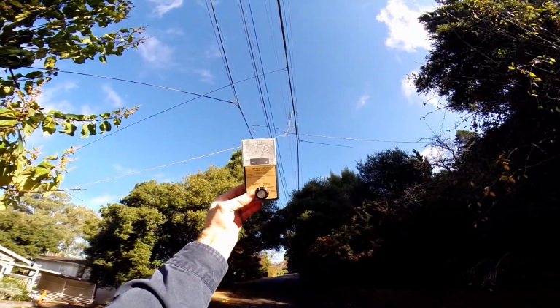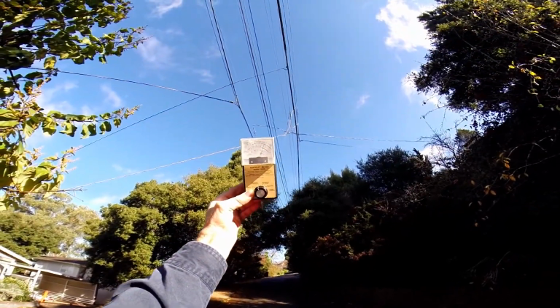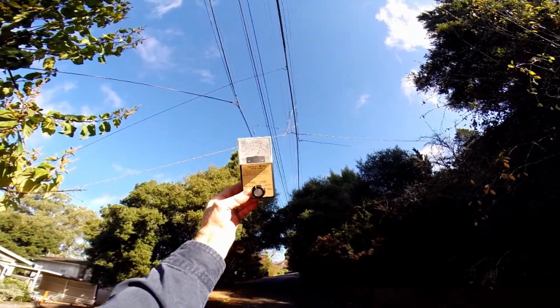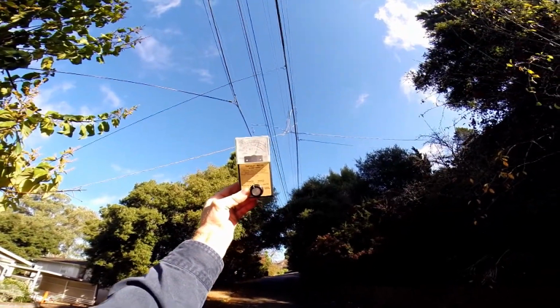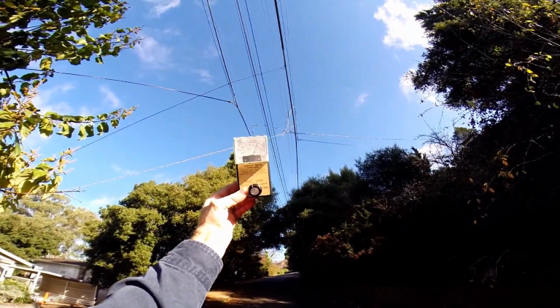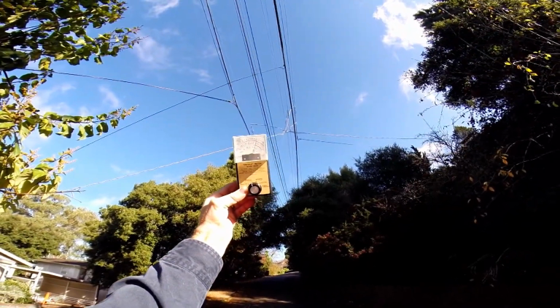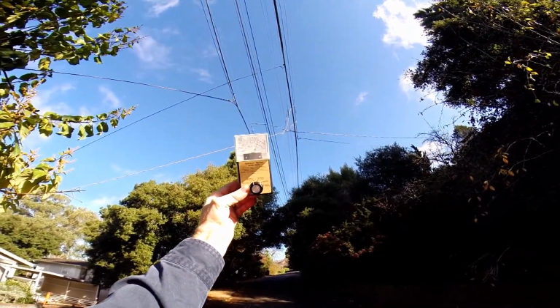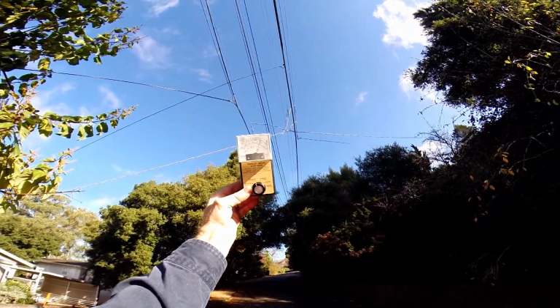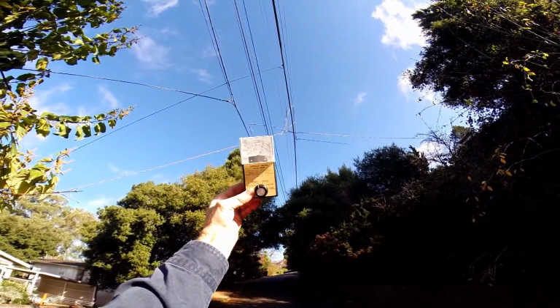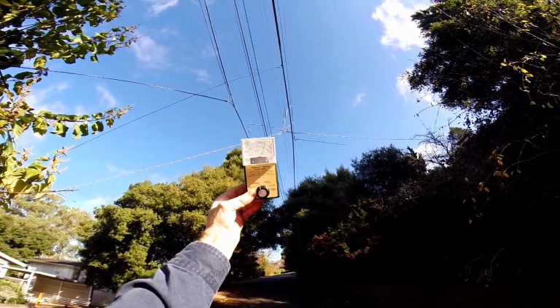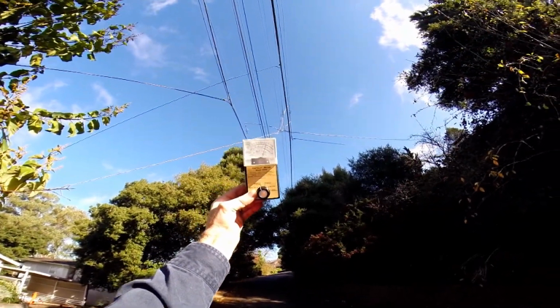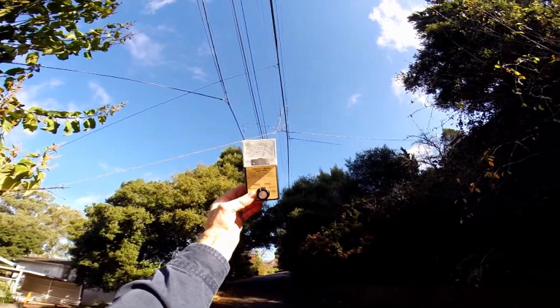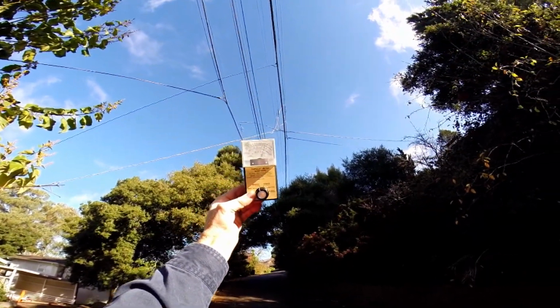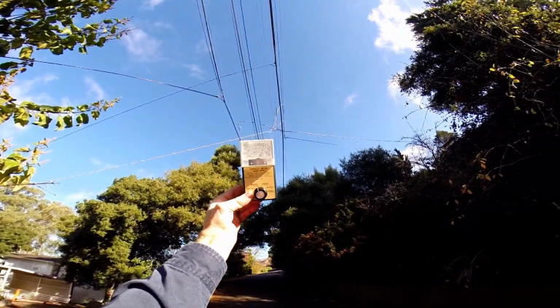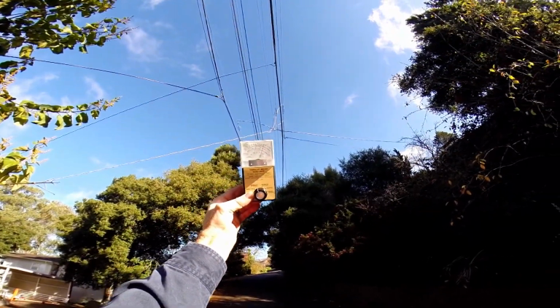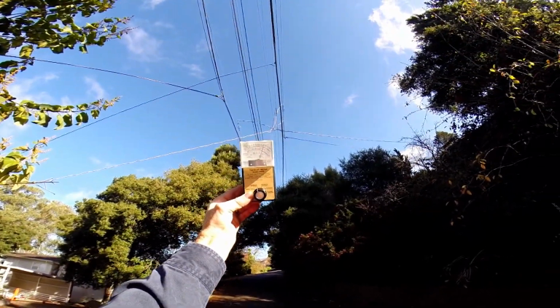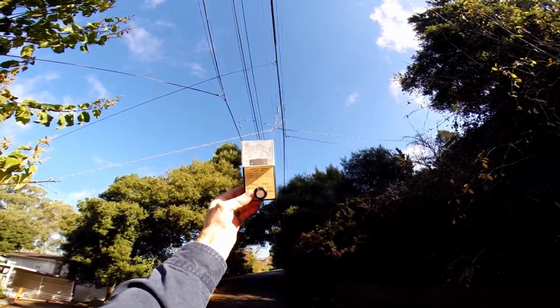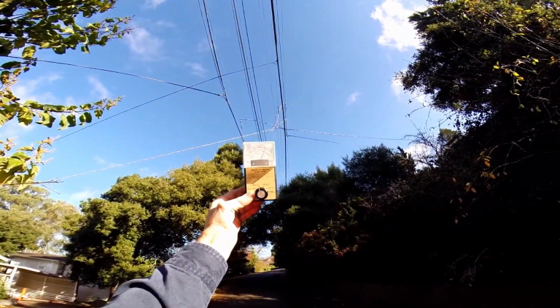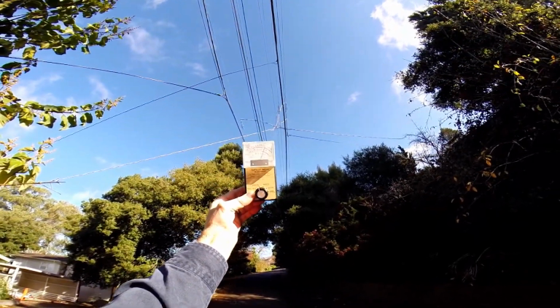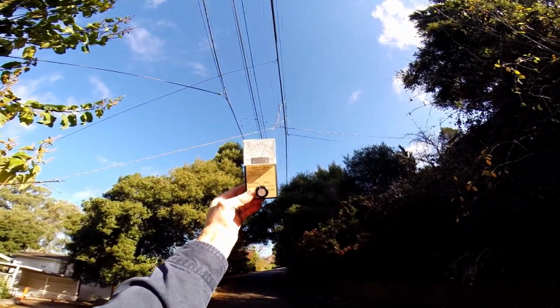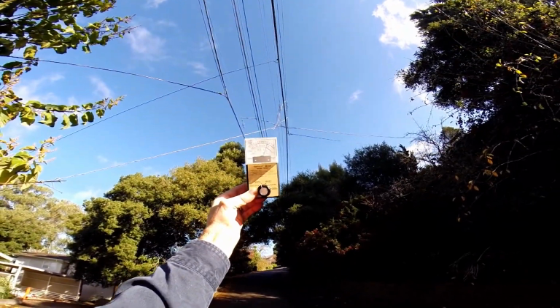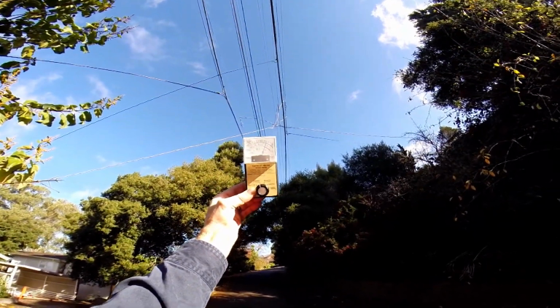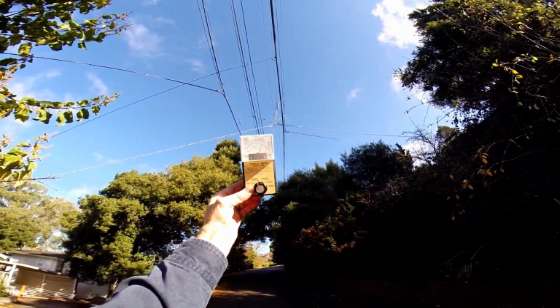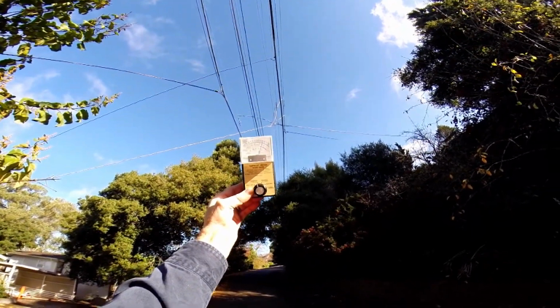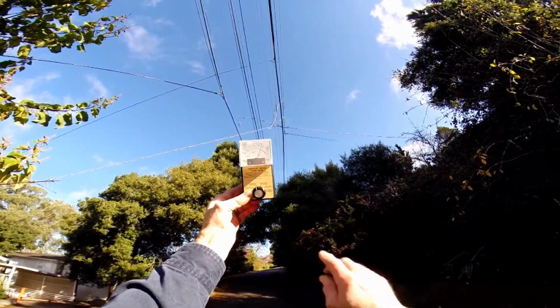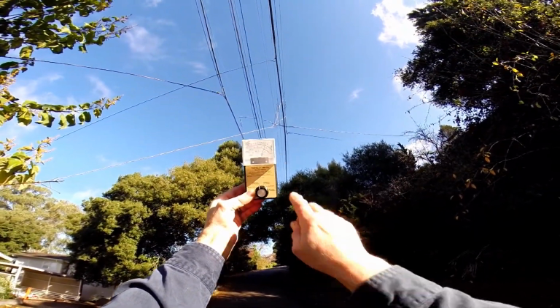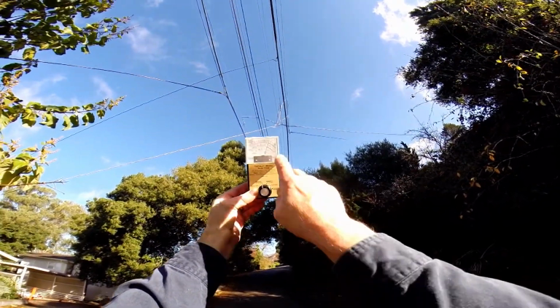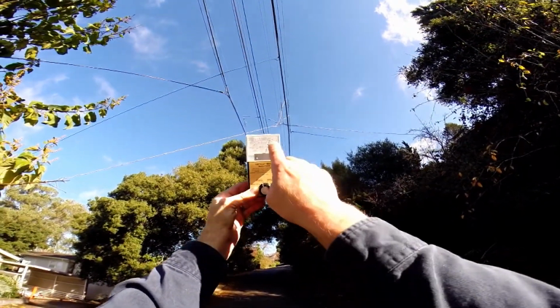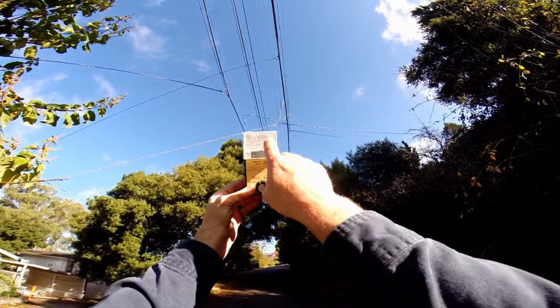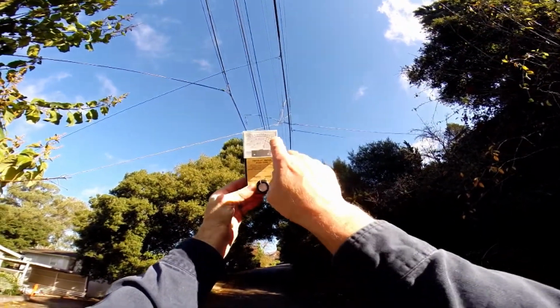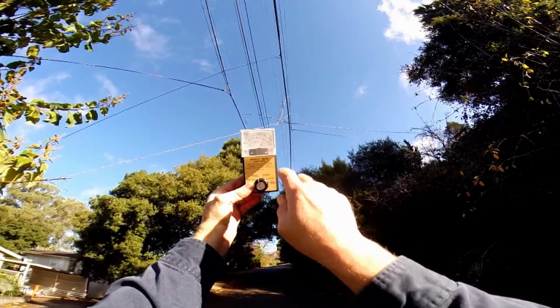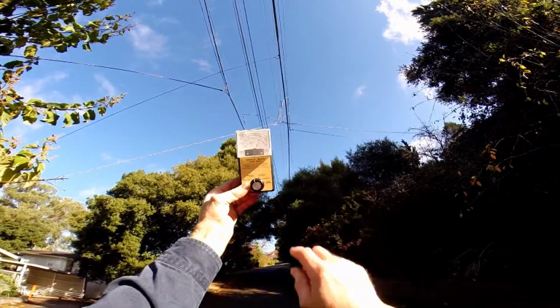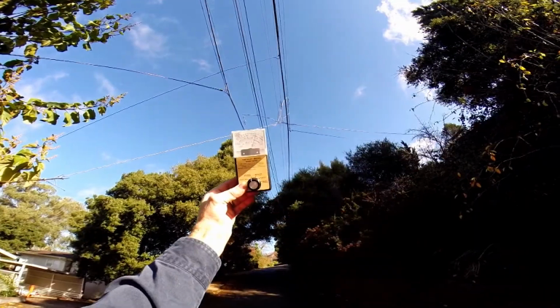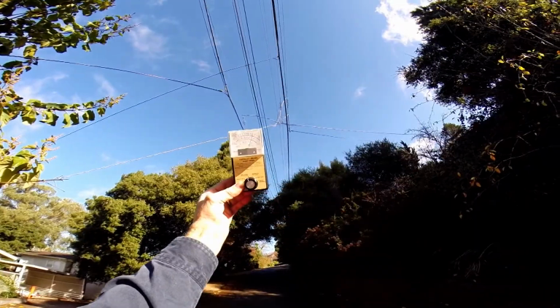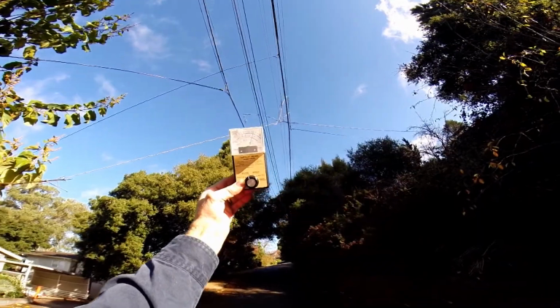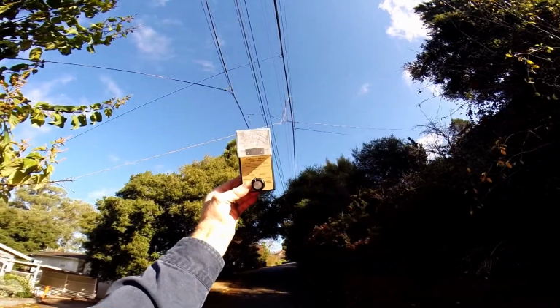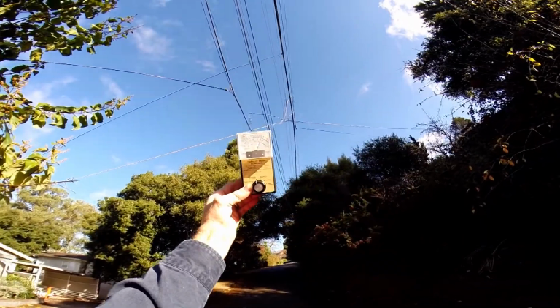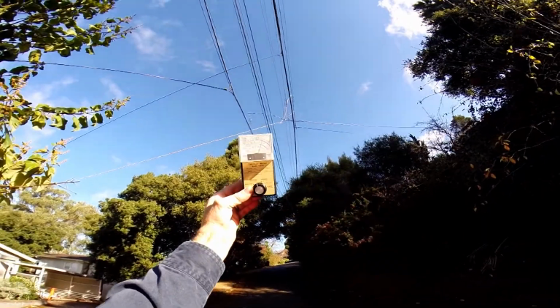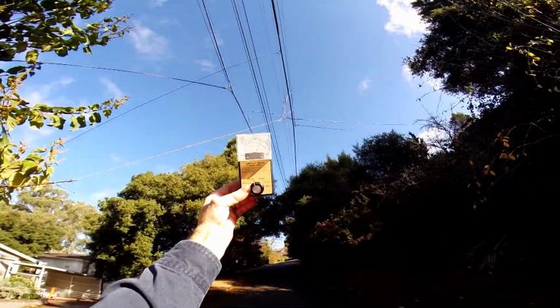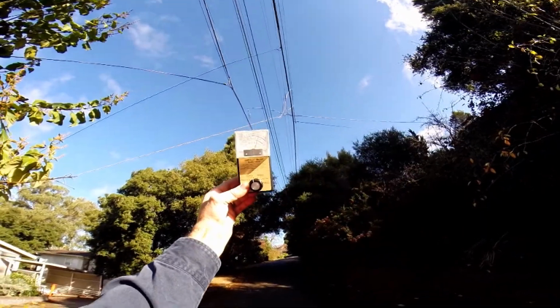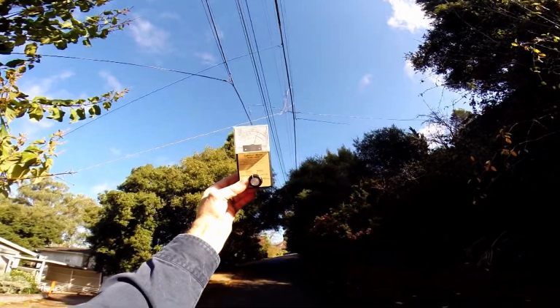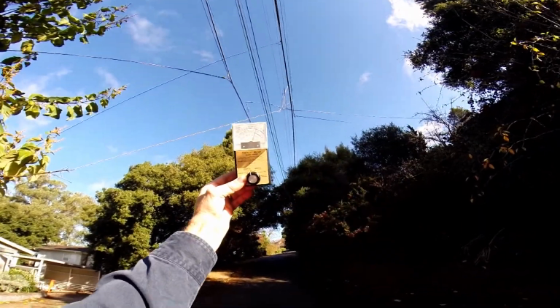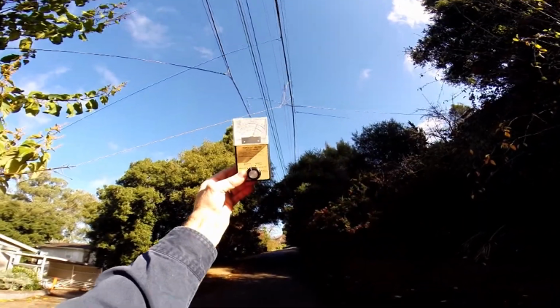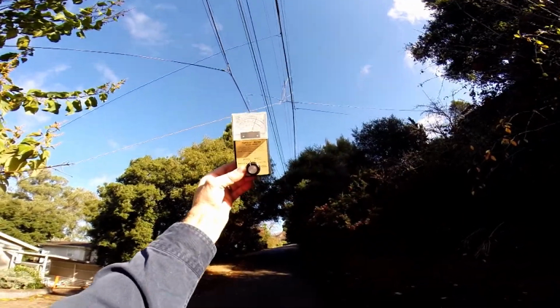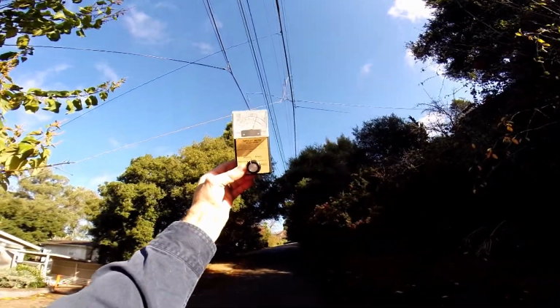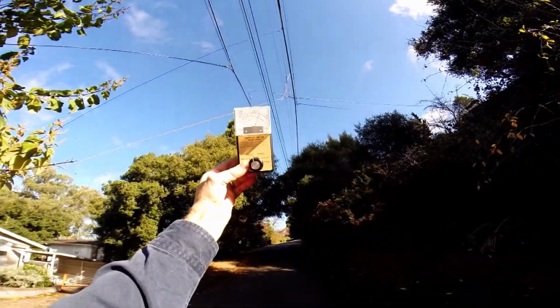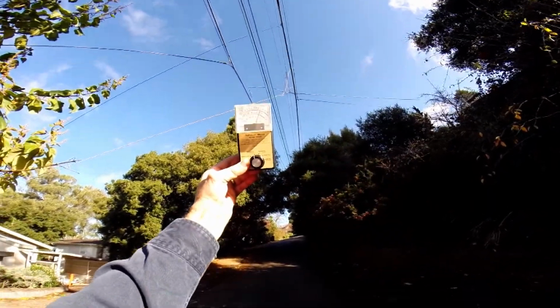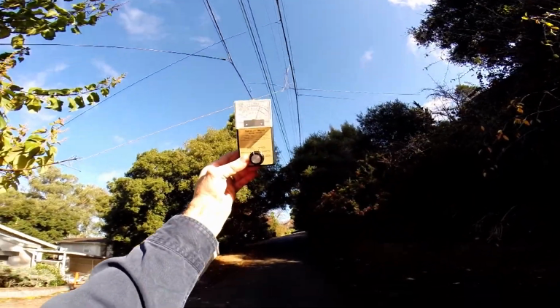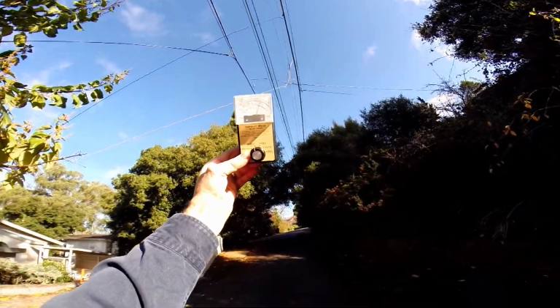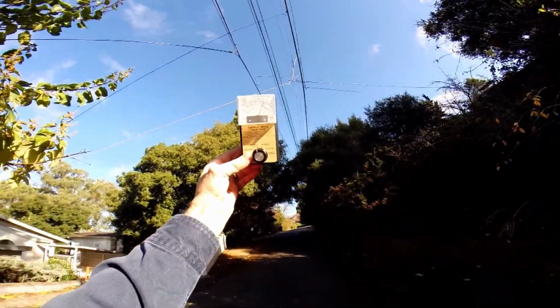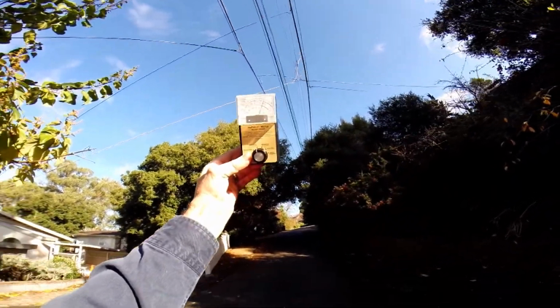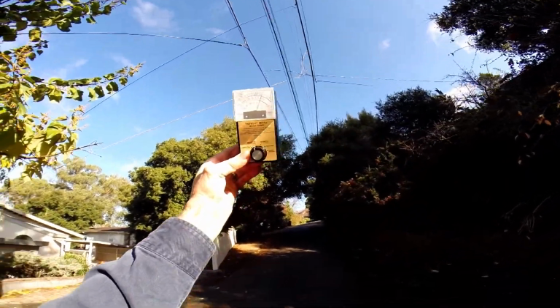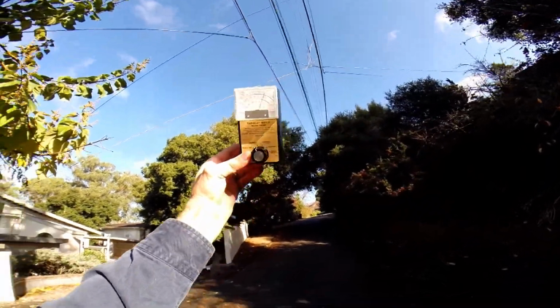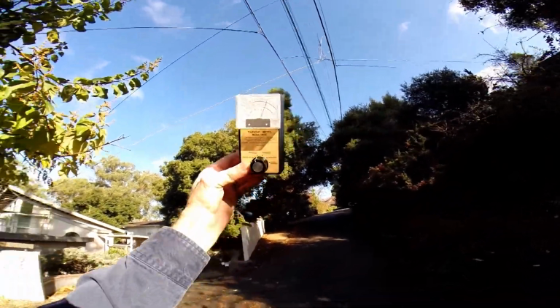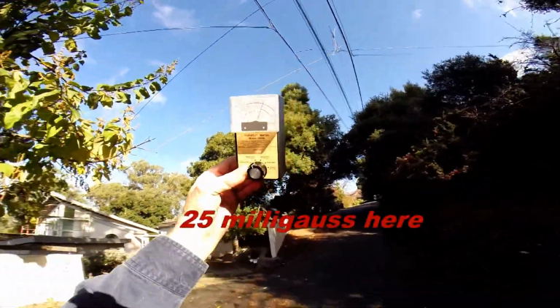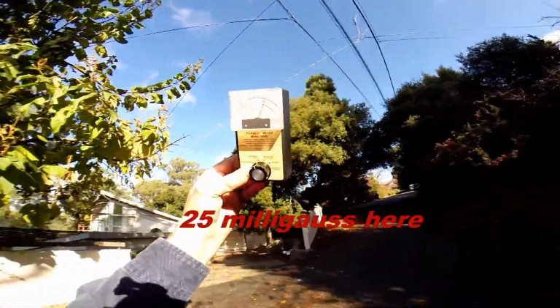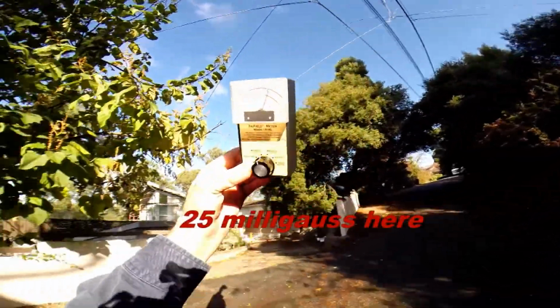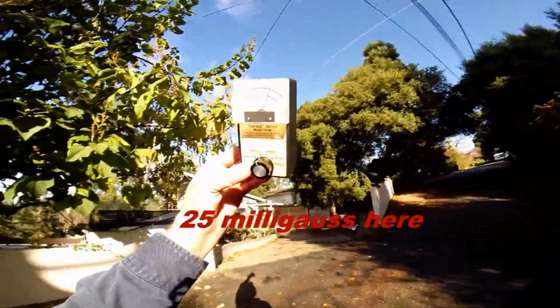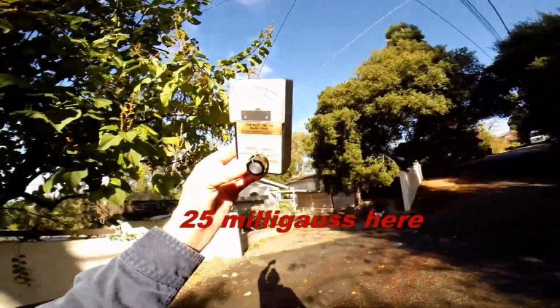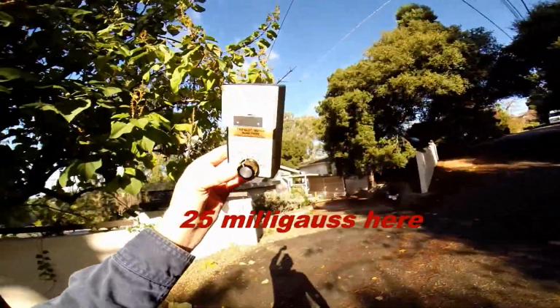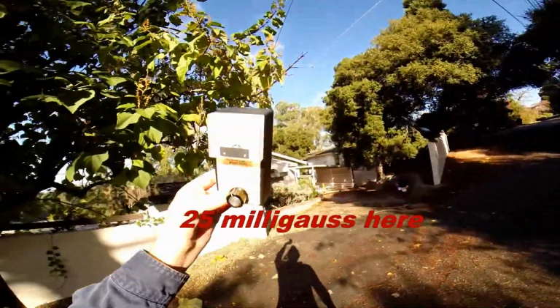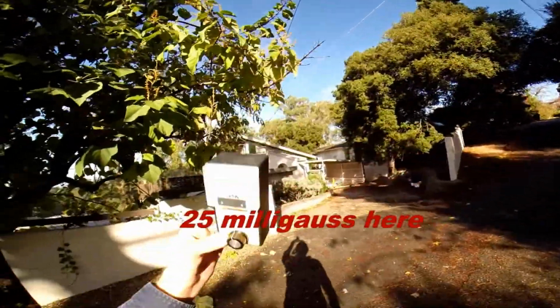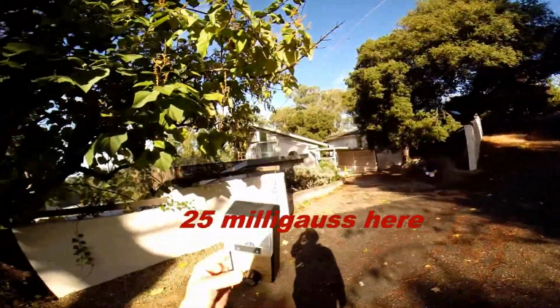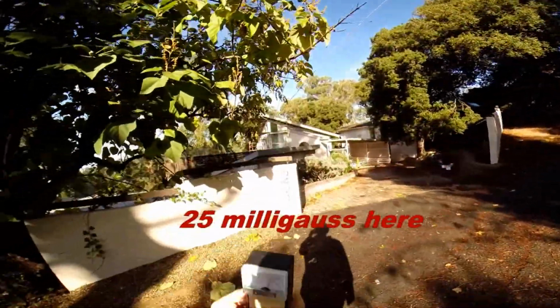25 milligauss, top scale. I'm going to die.